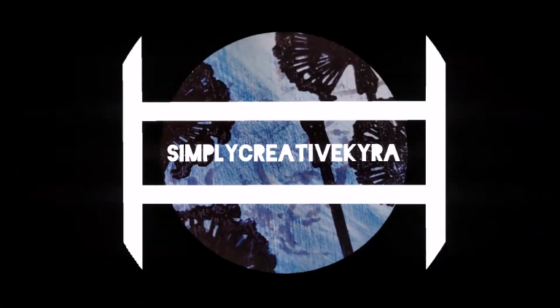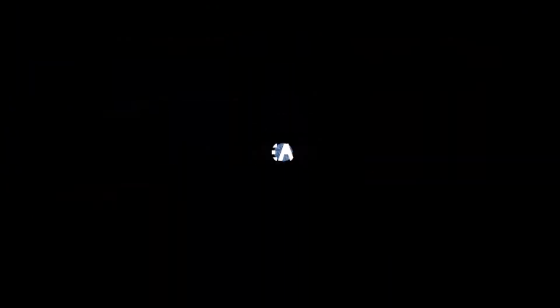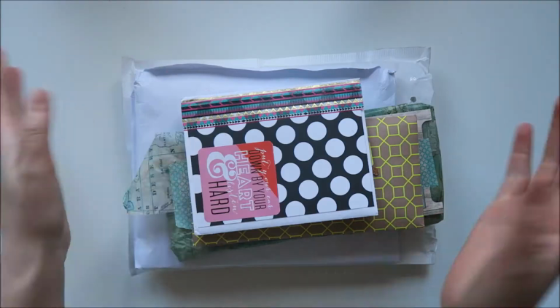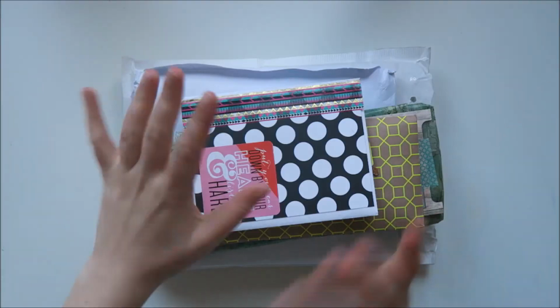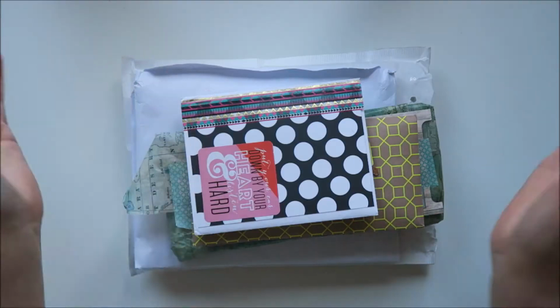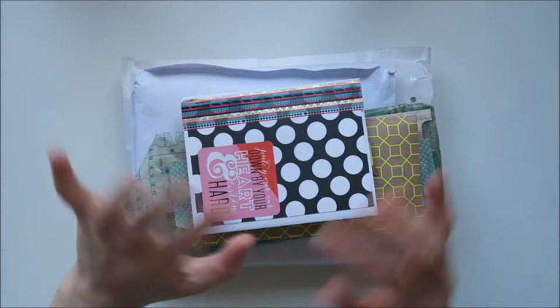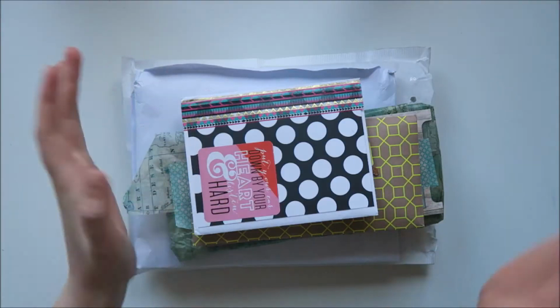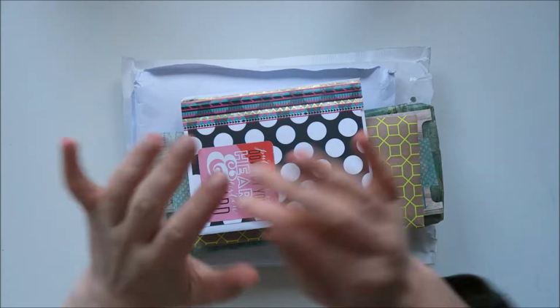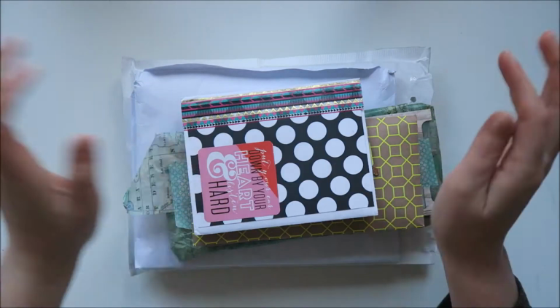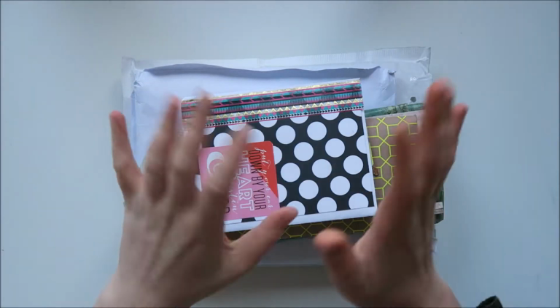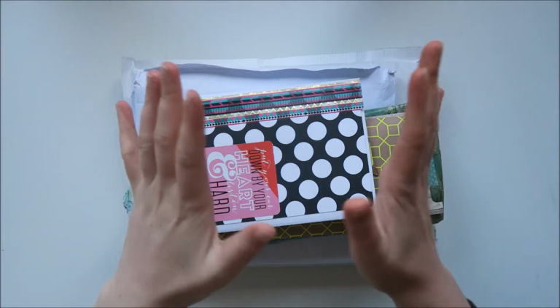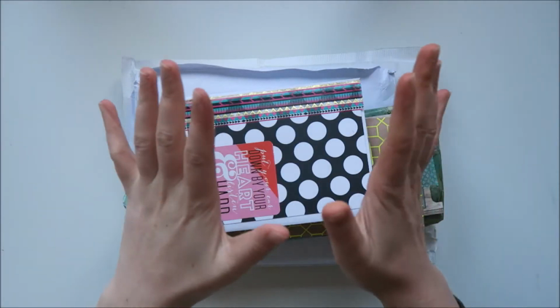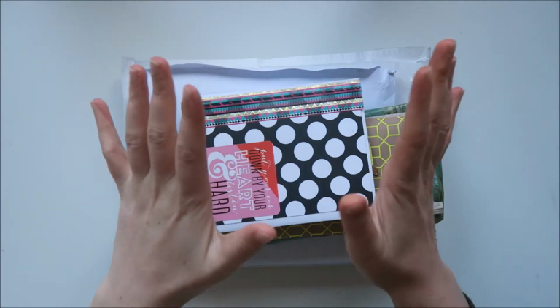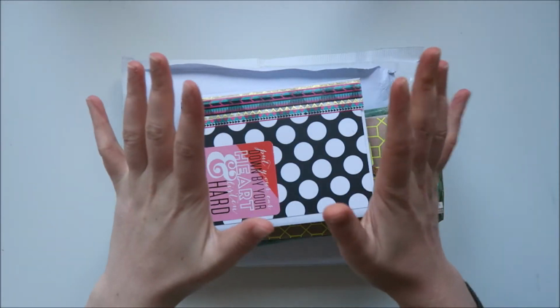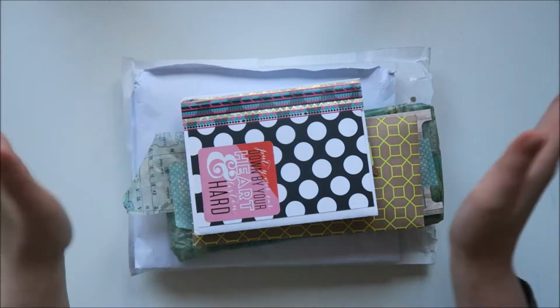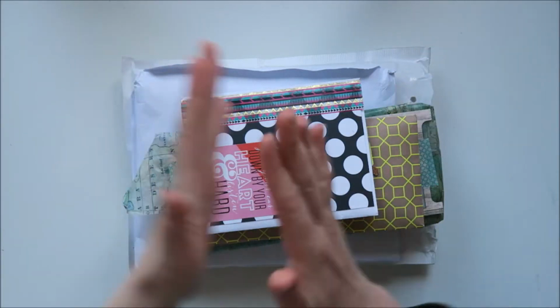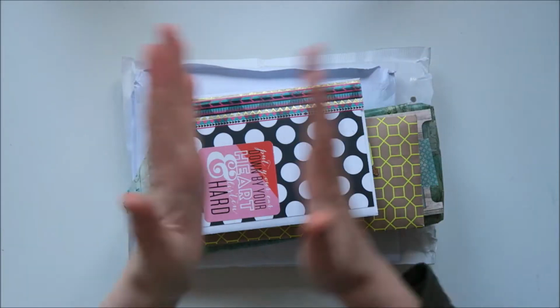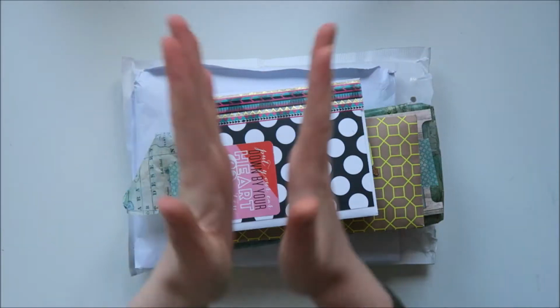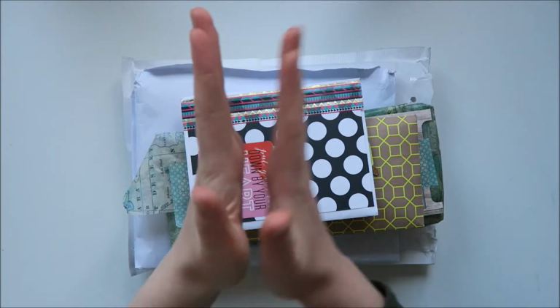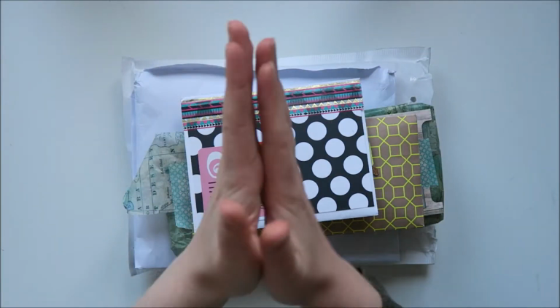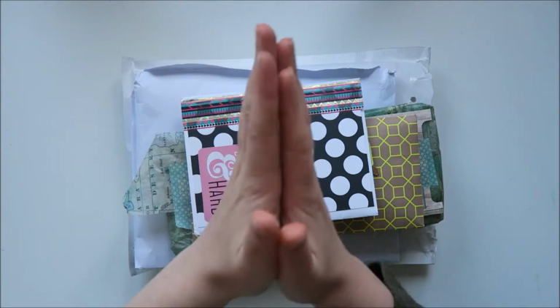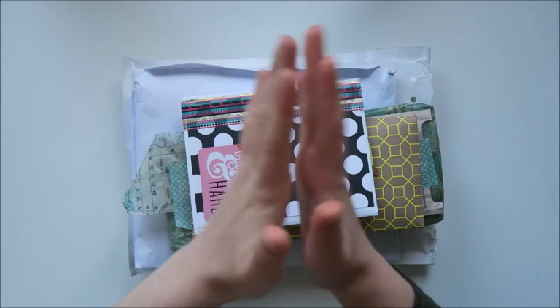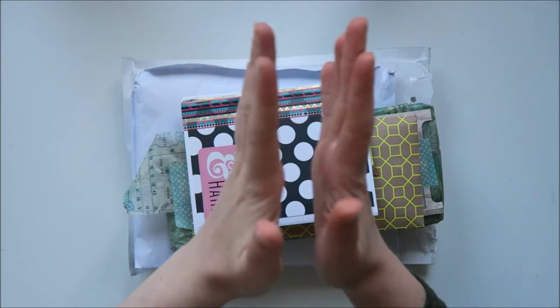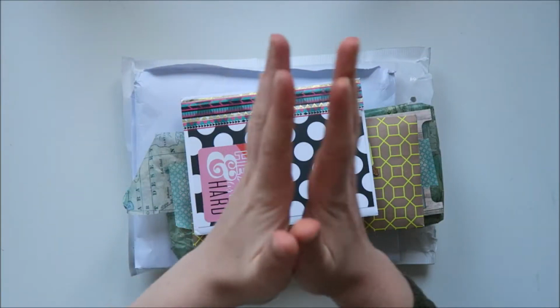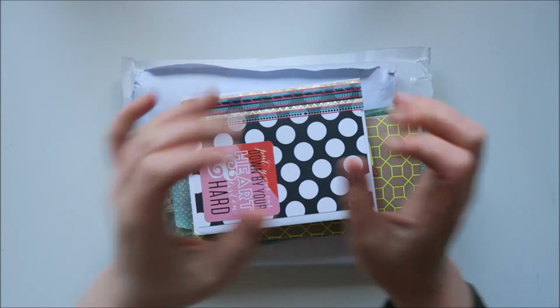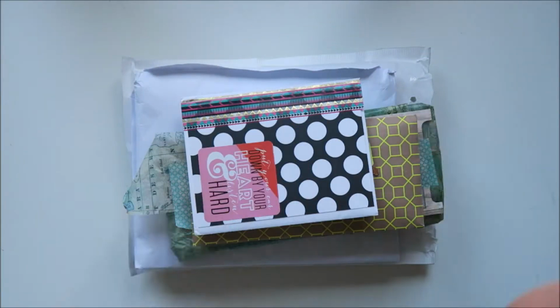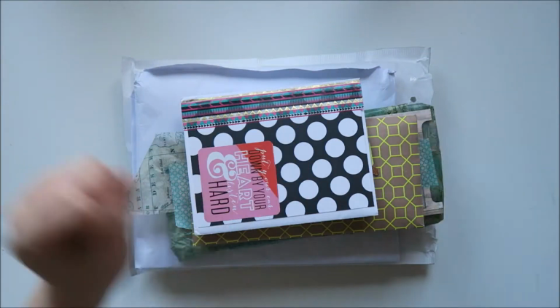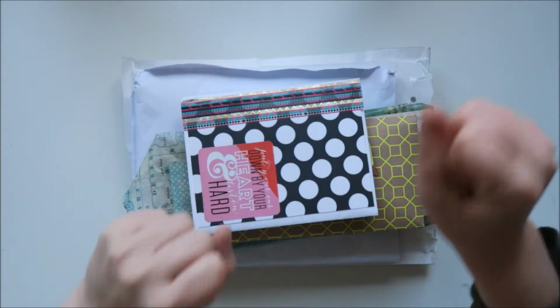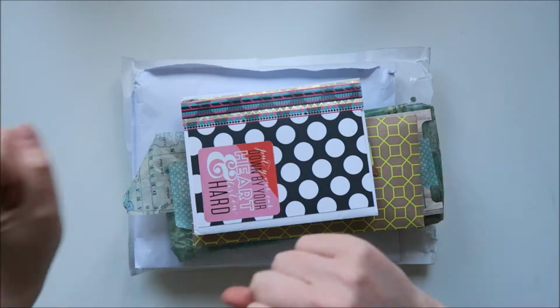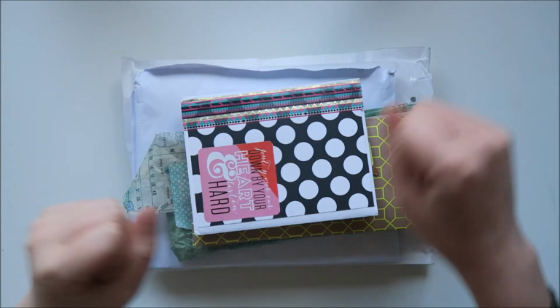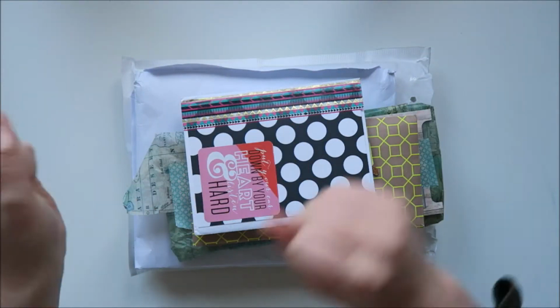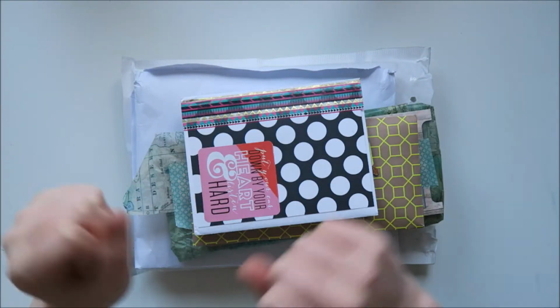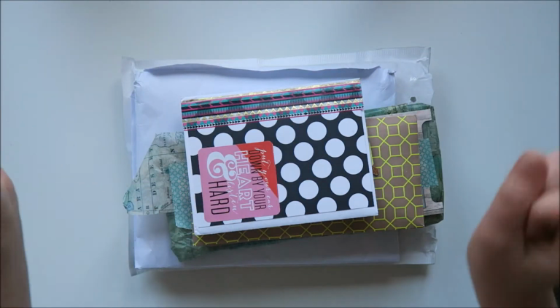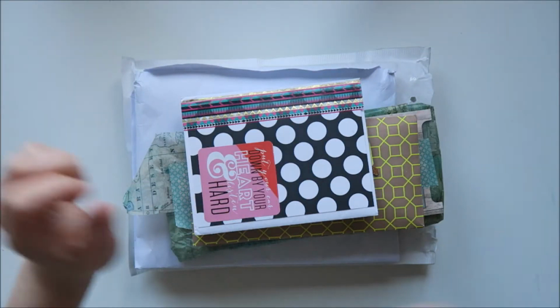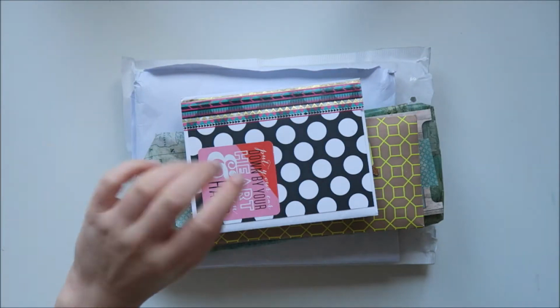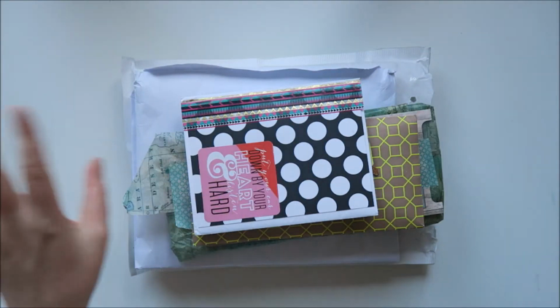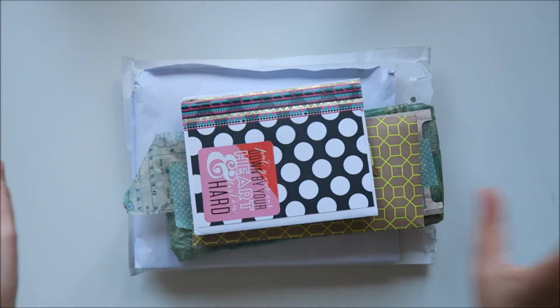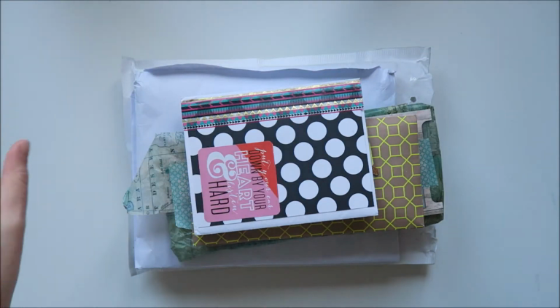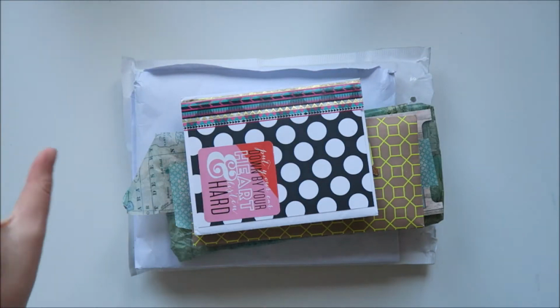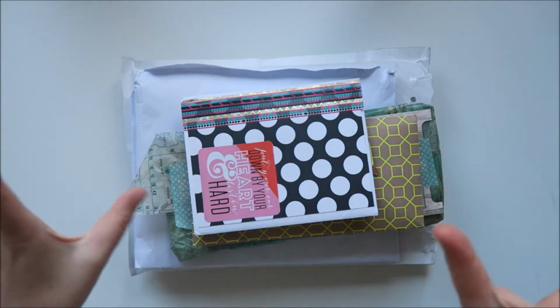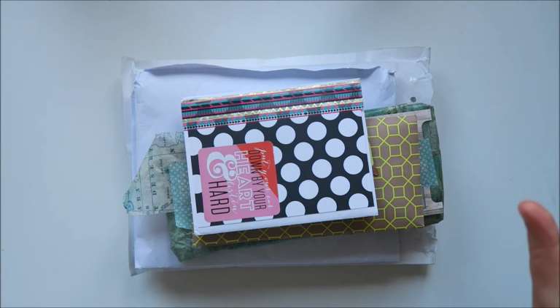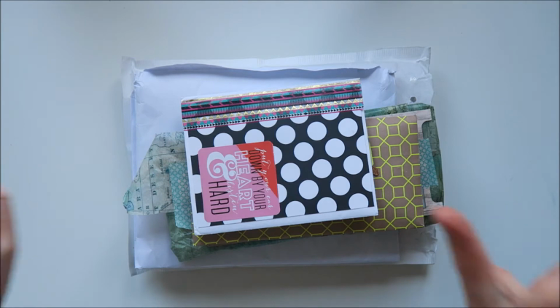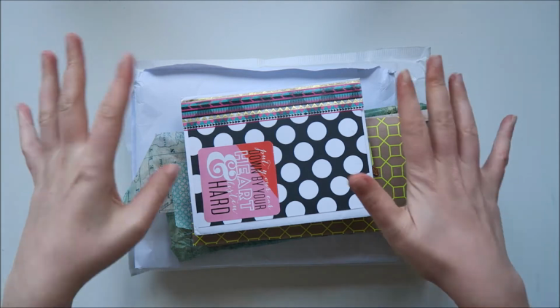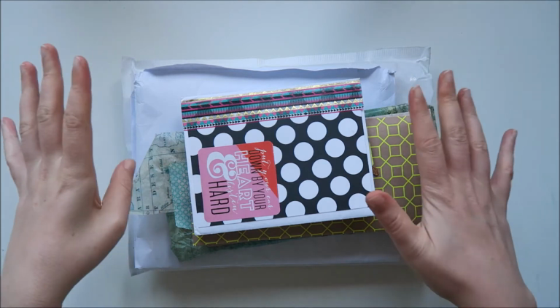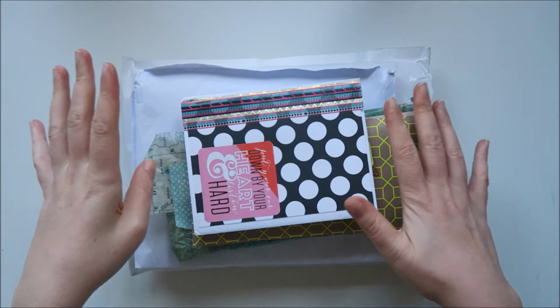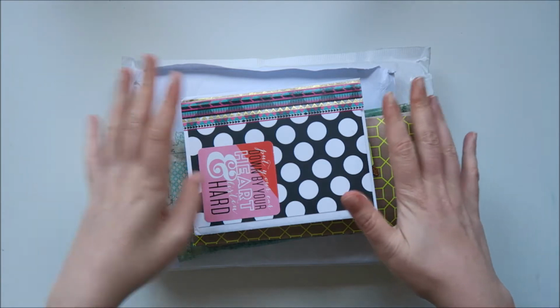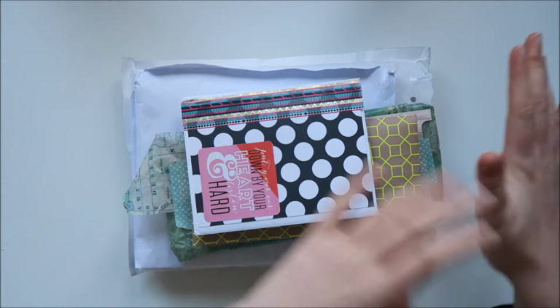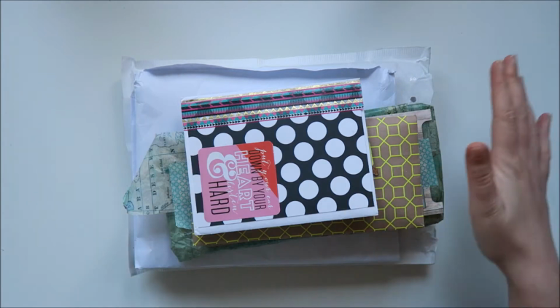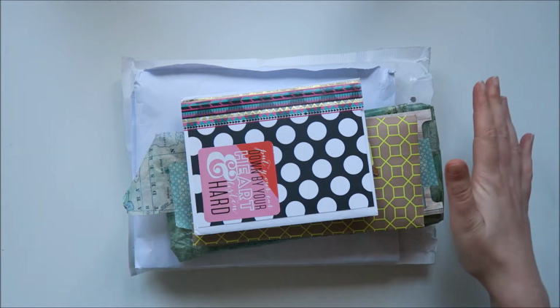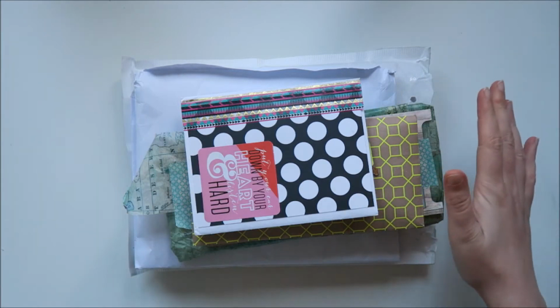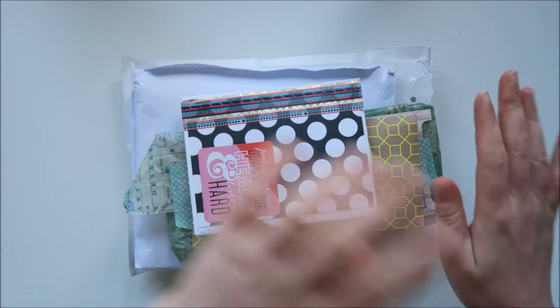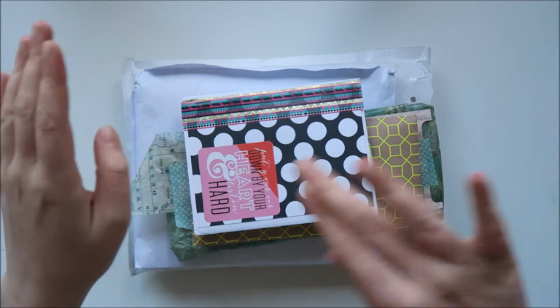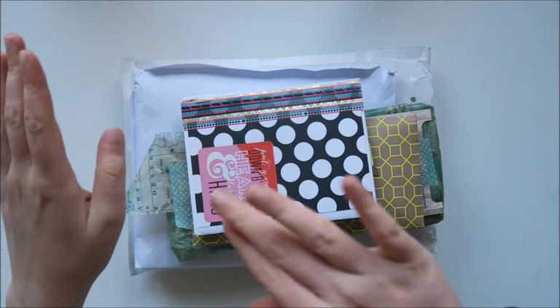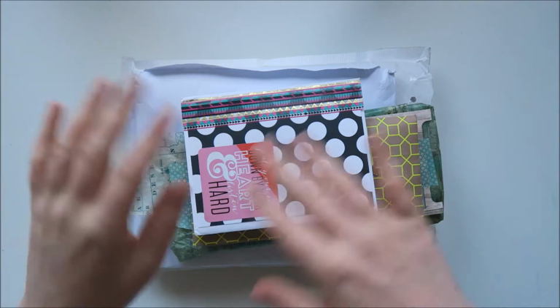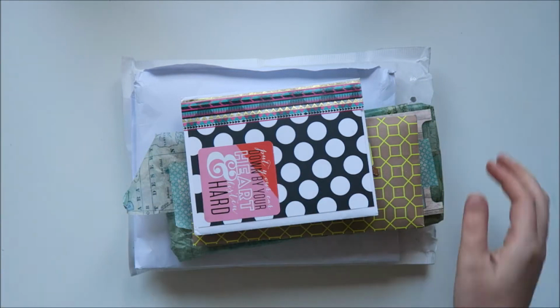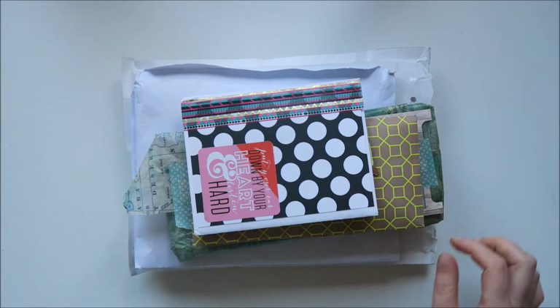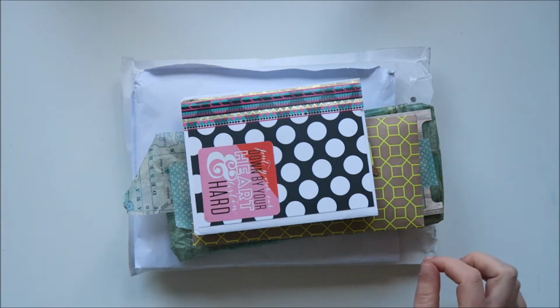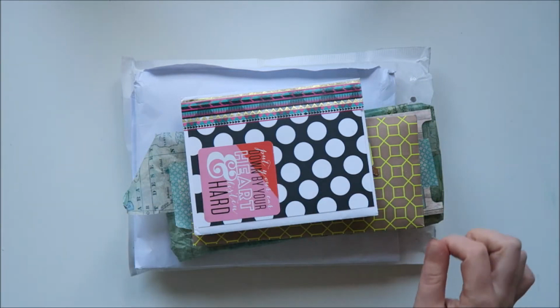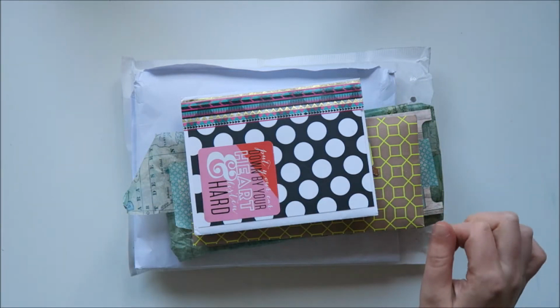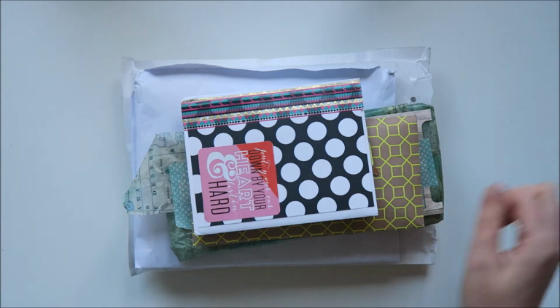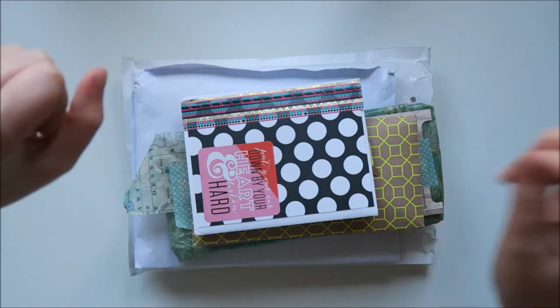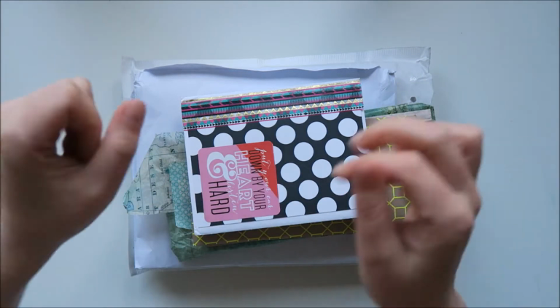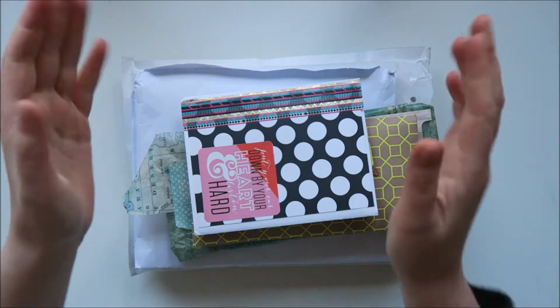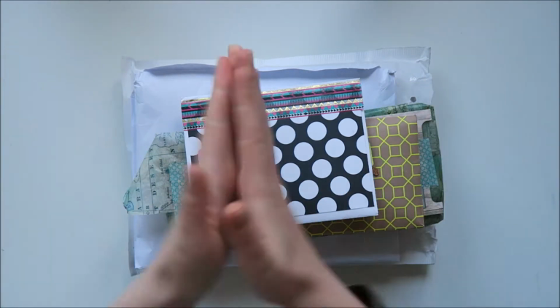Today is Happy Mail Friday! And this week I got some awesome Happy Mail!